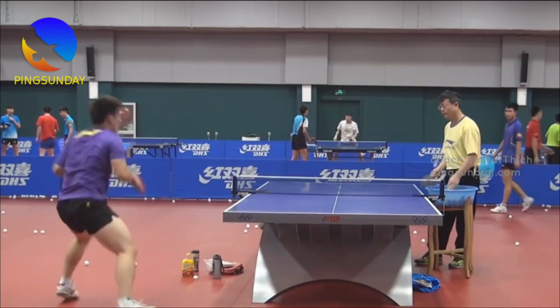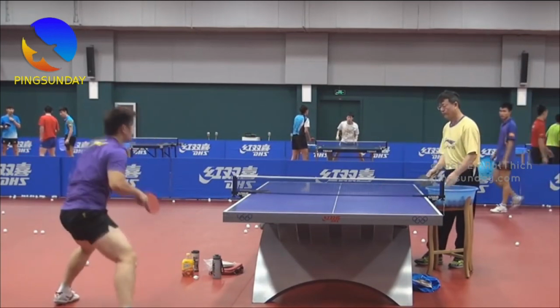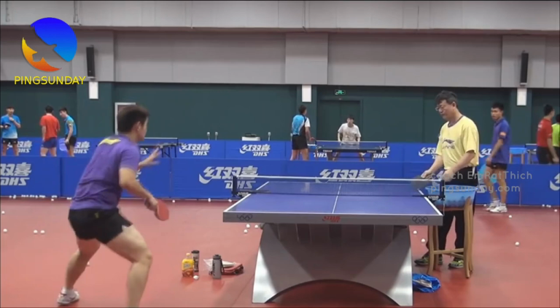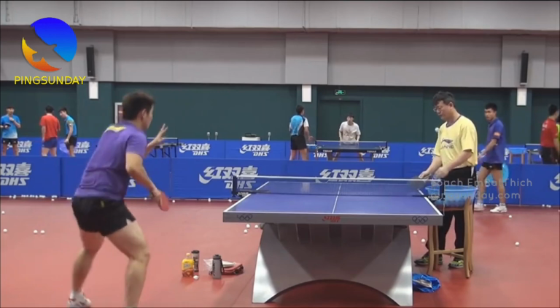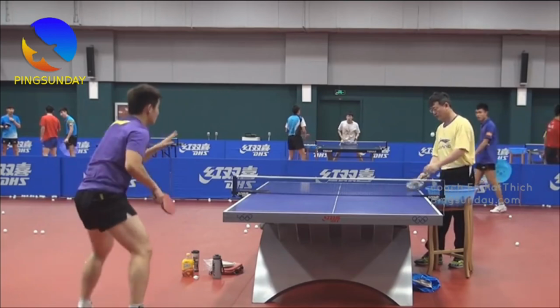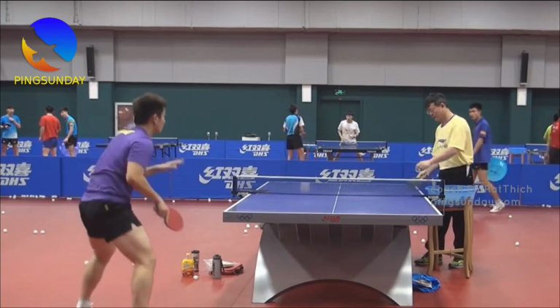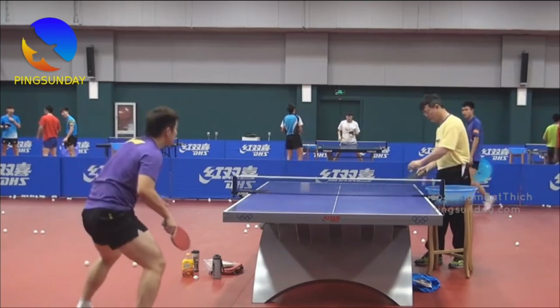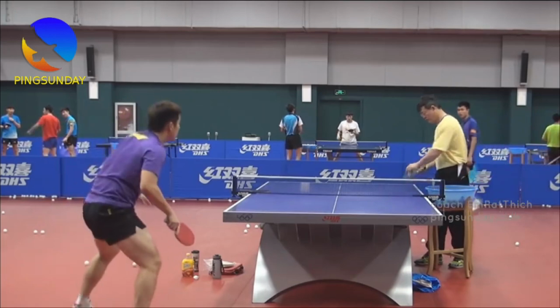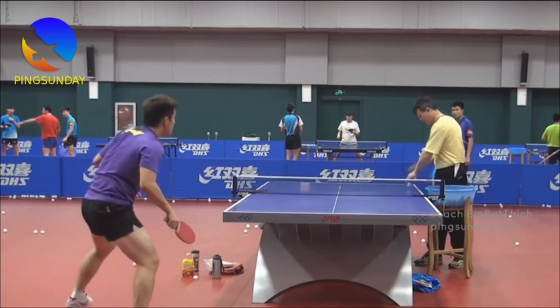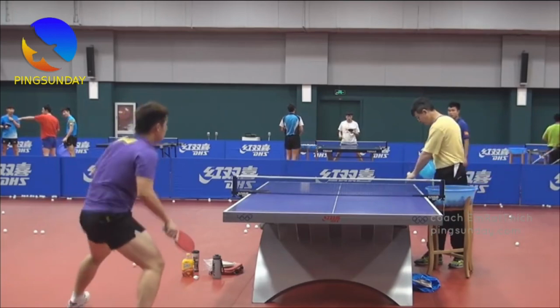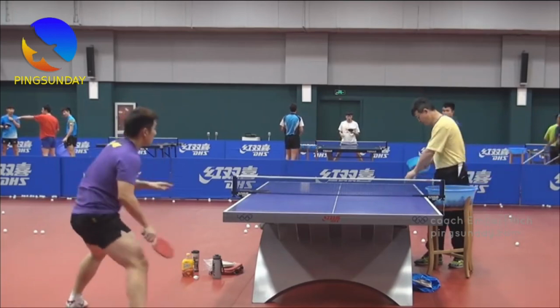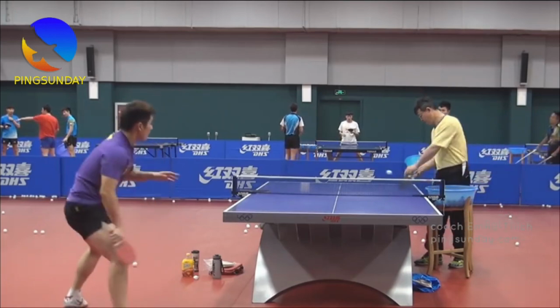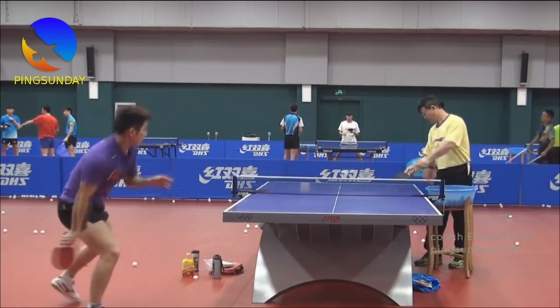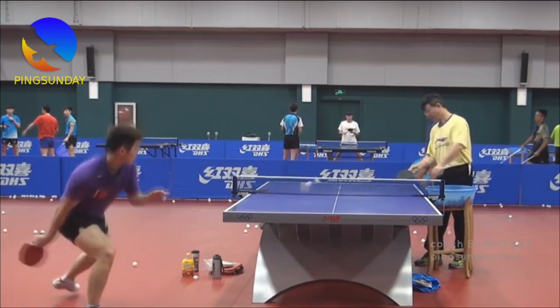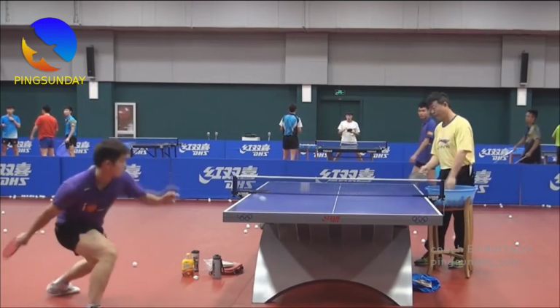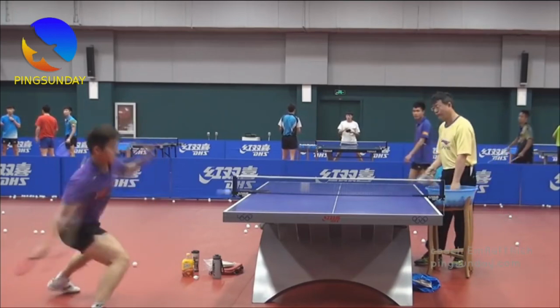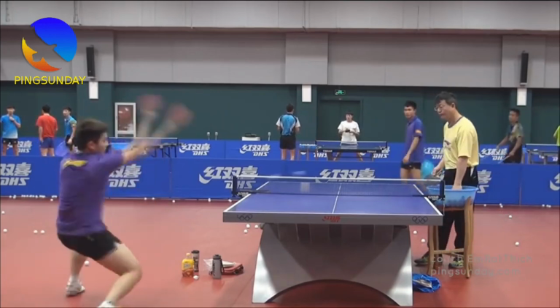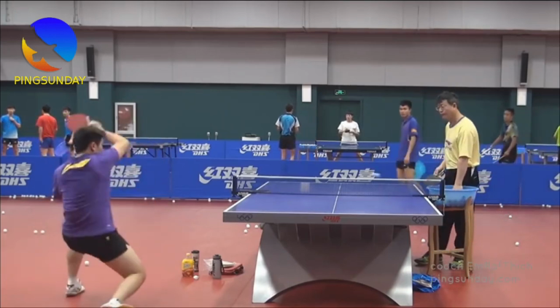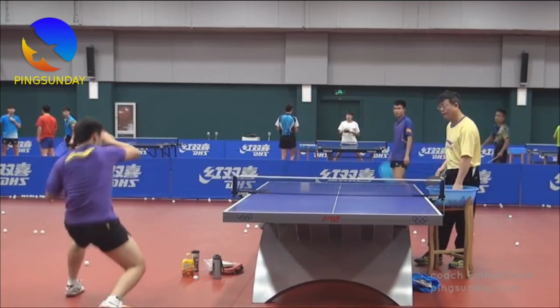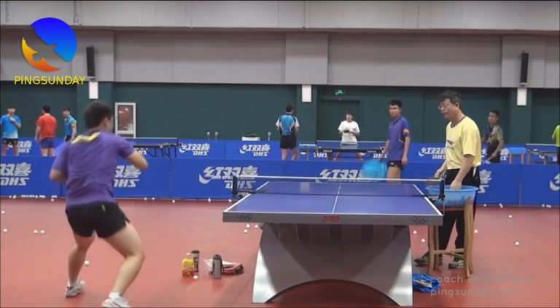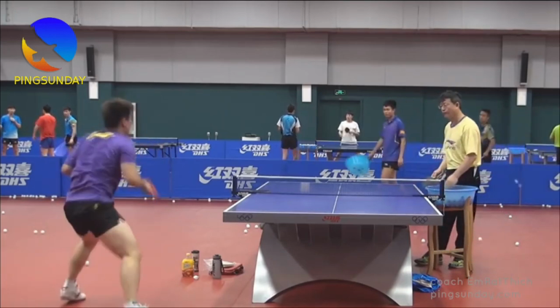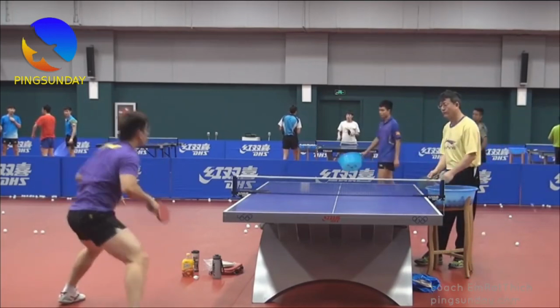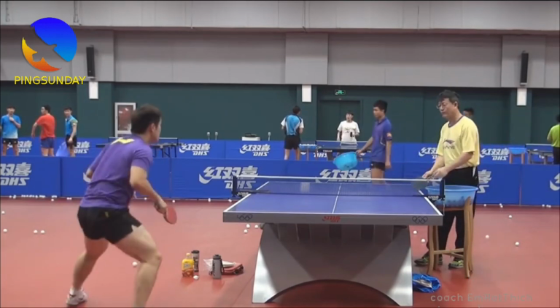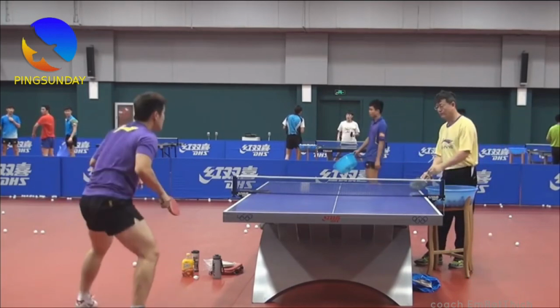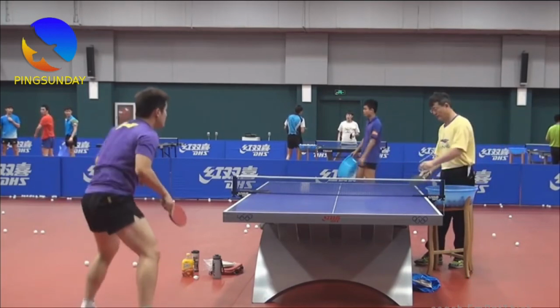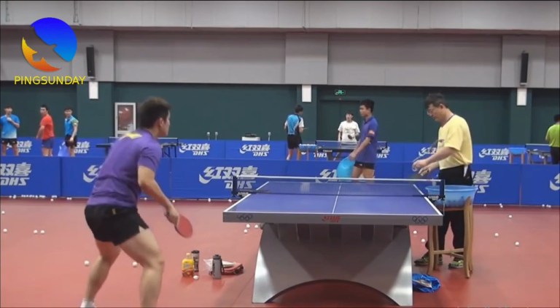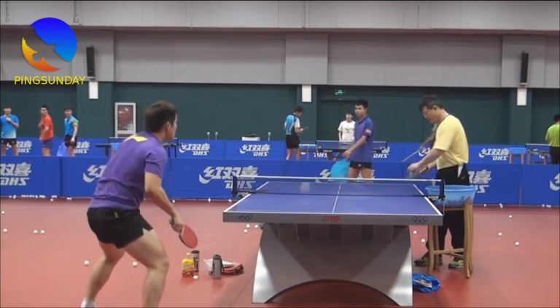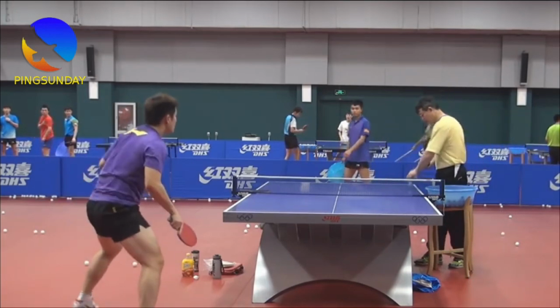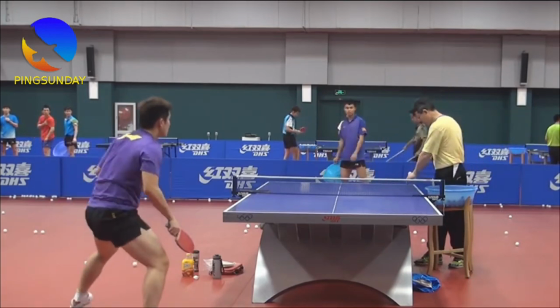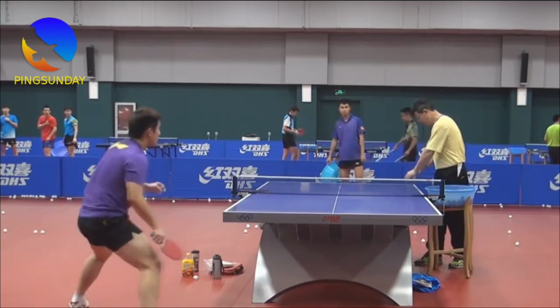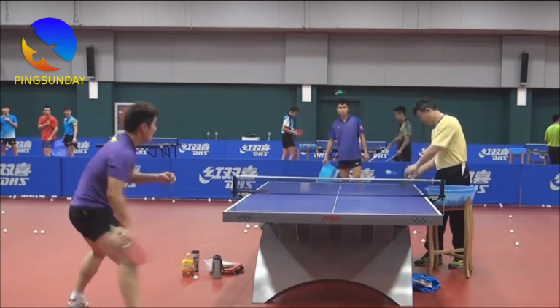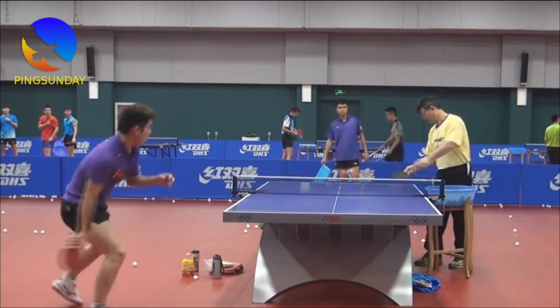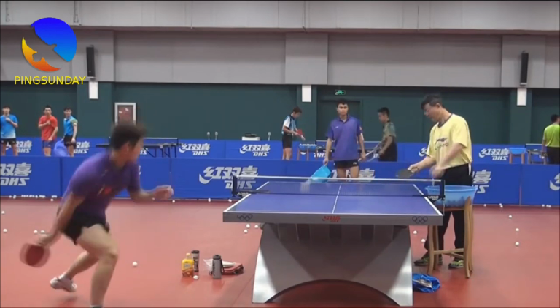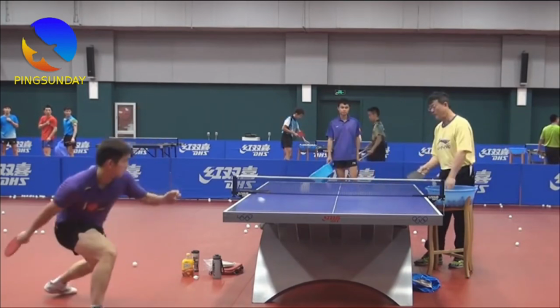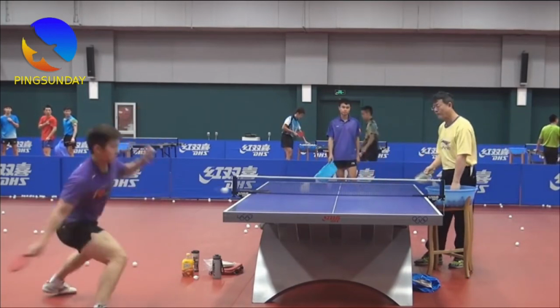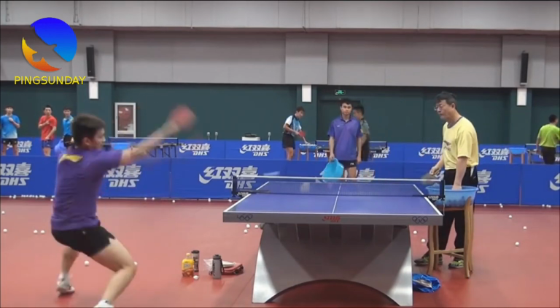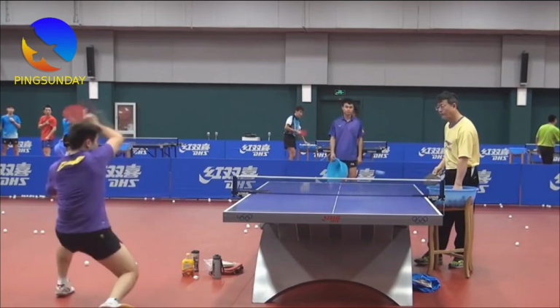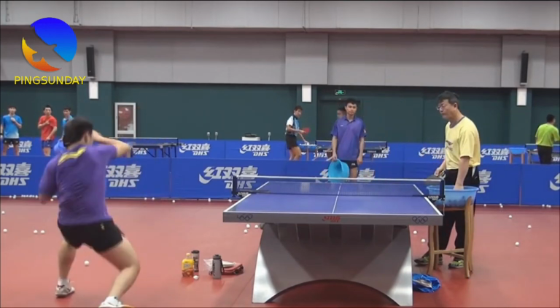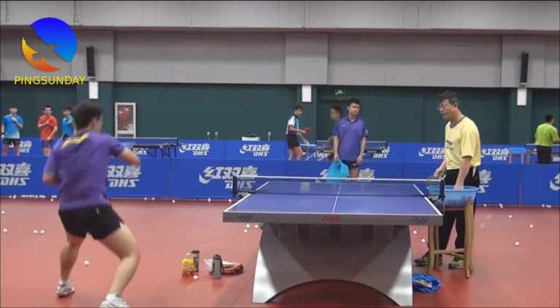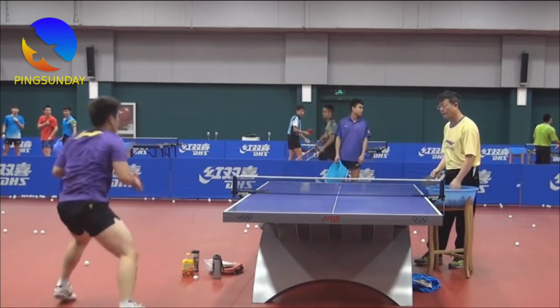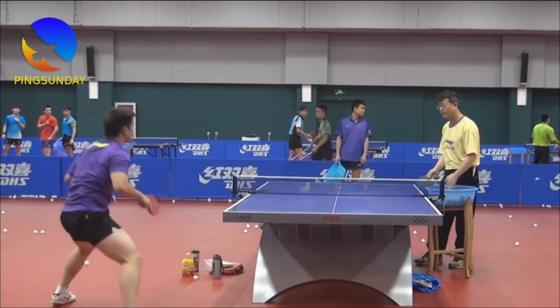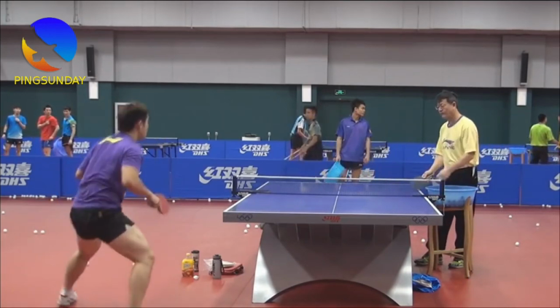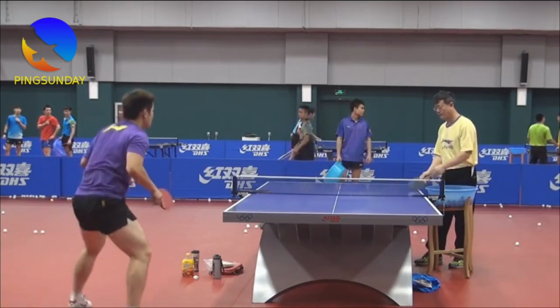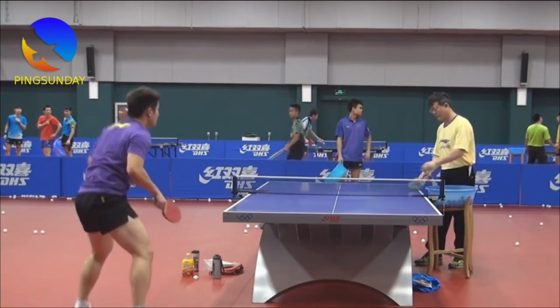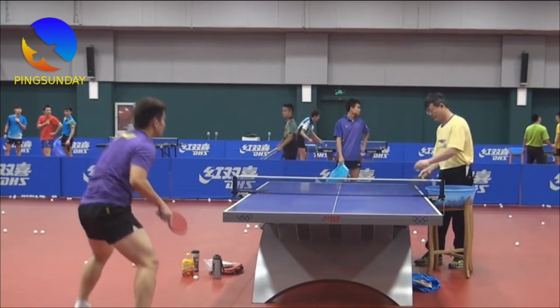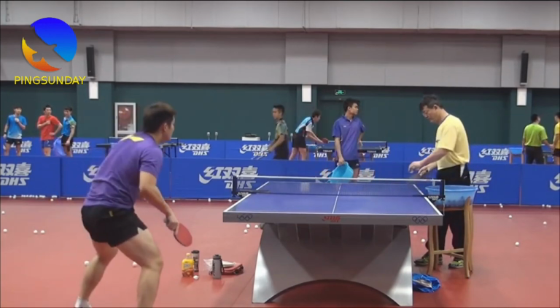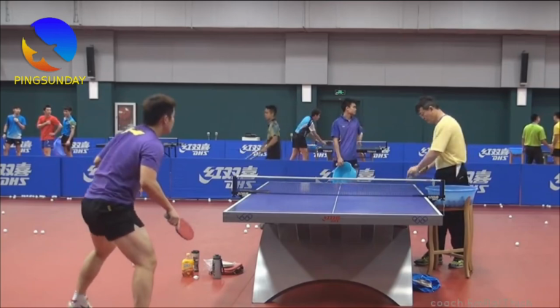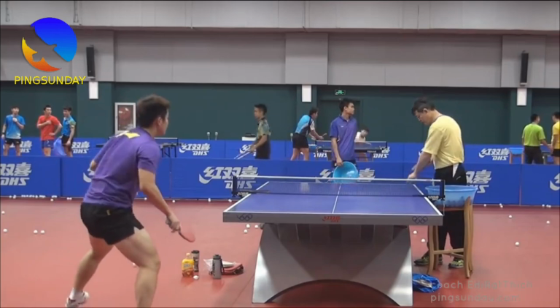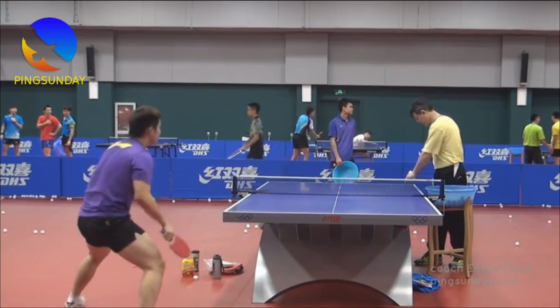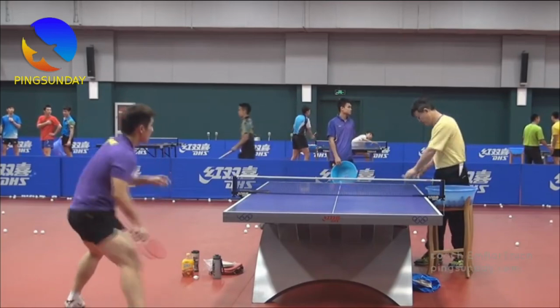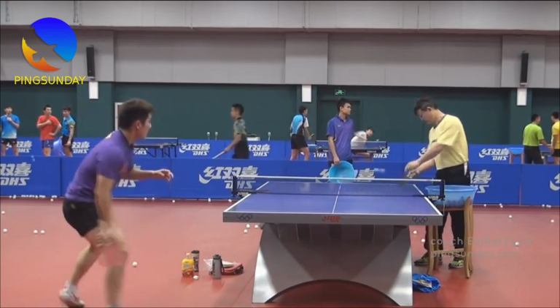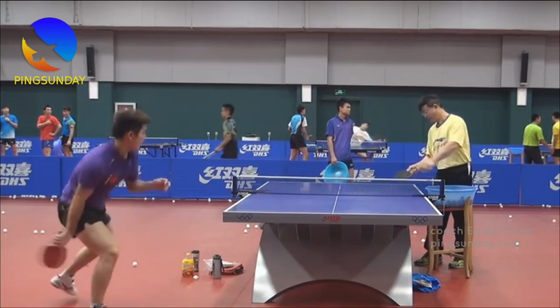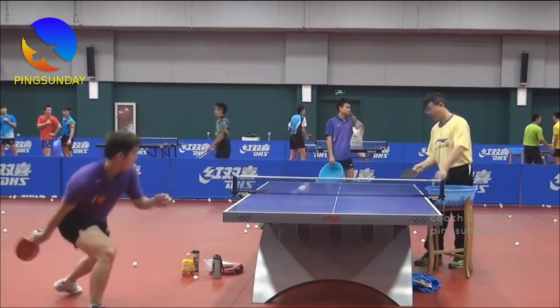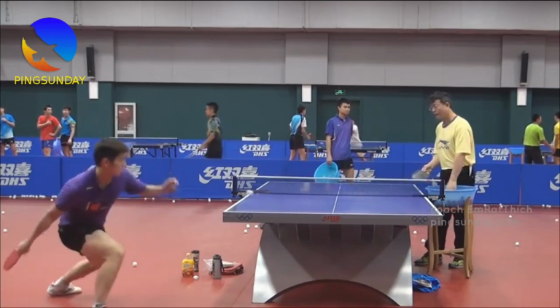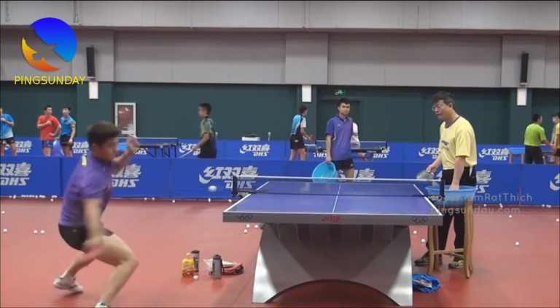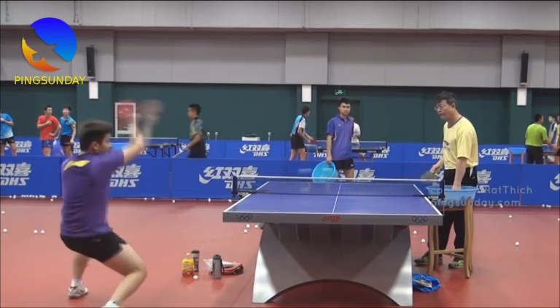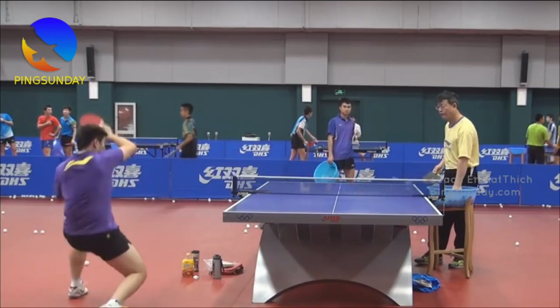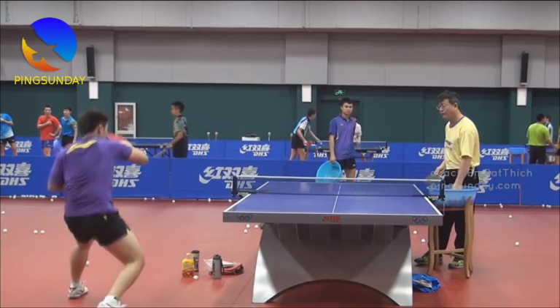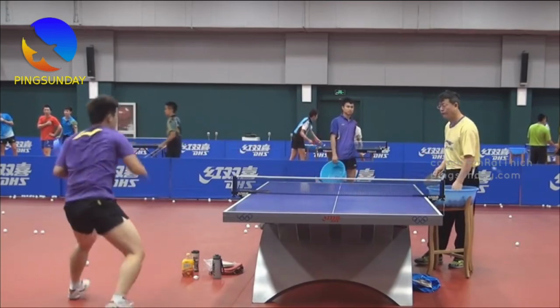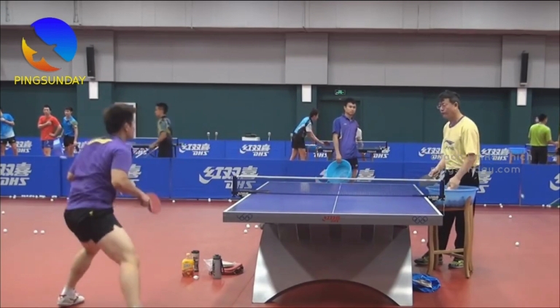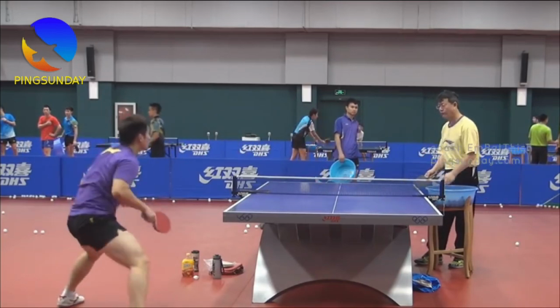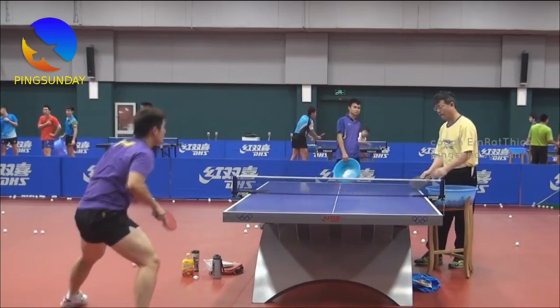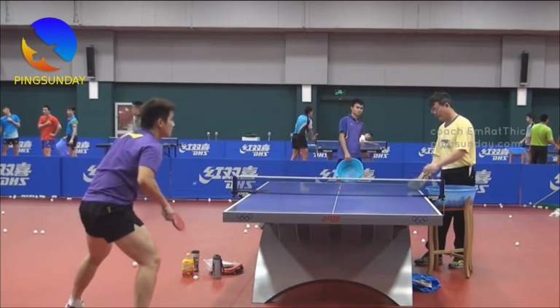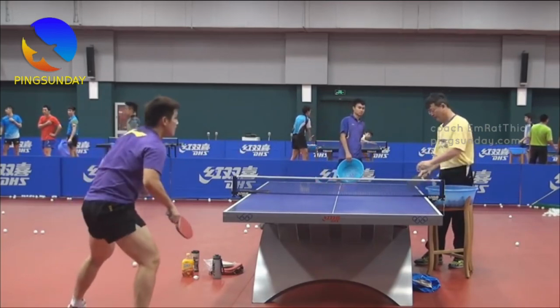As you become more skilled, you can add more spin and power to your counter drives, making them even more difficult for your opponent to handle.